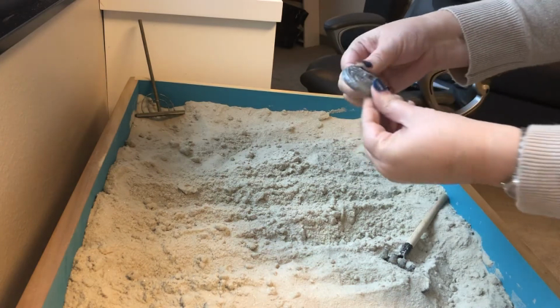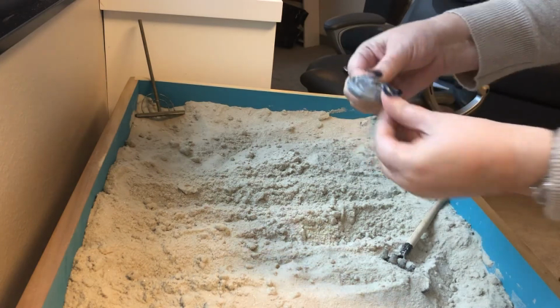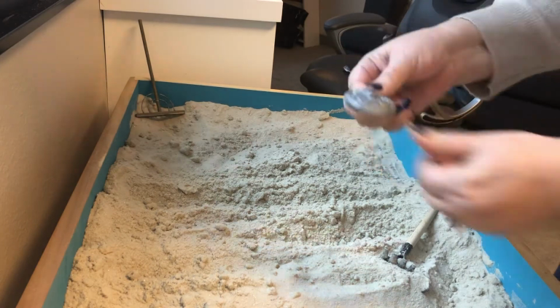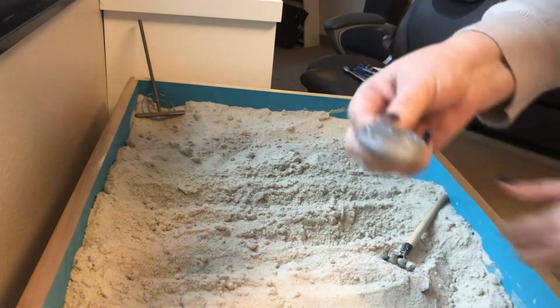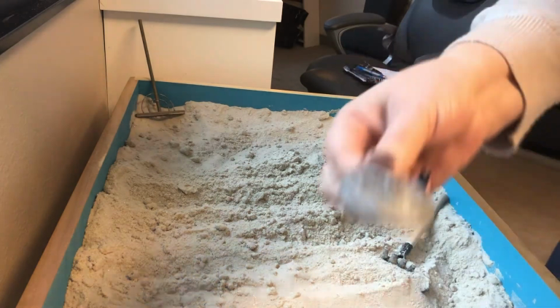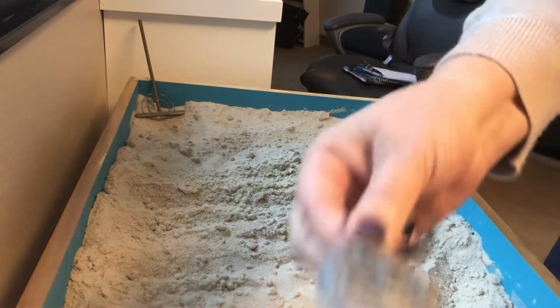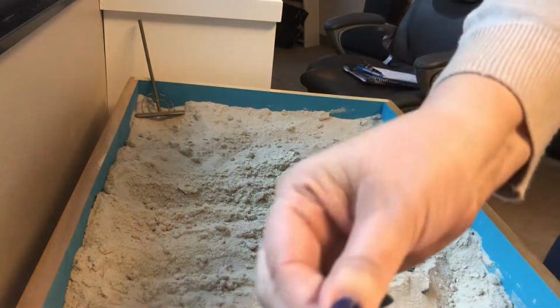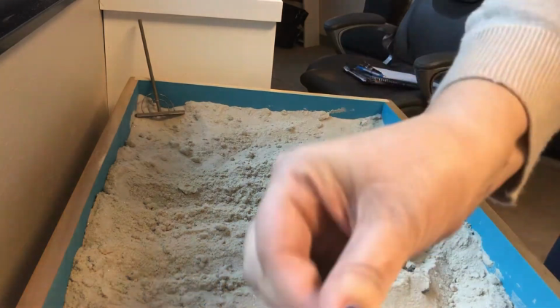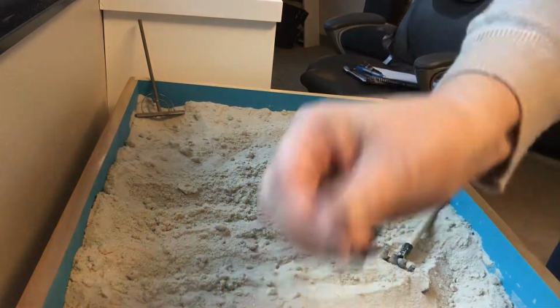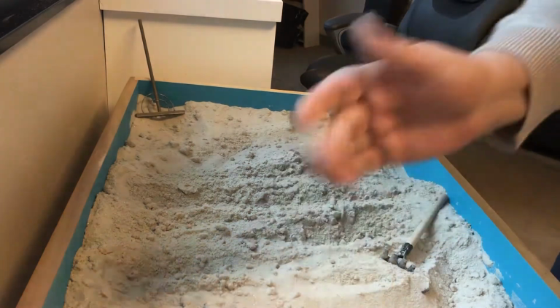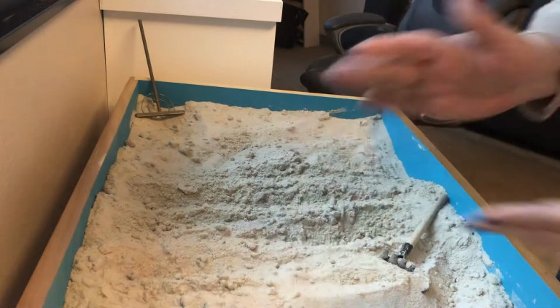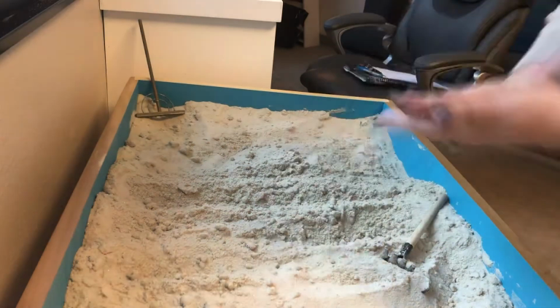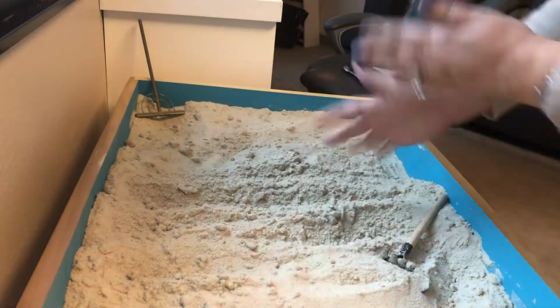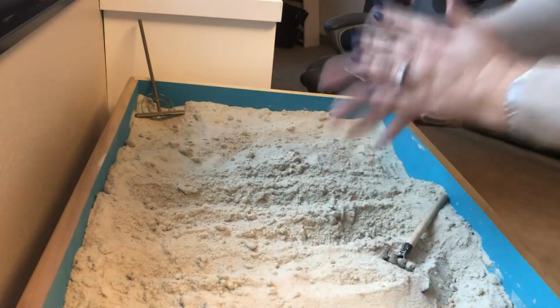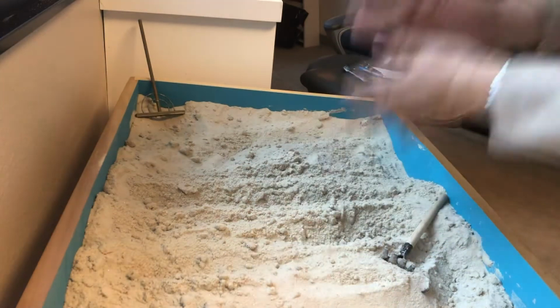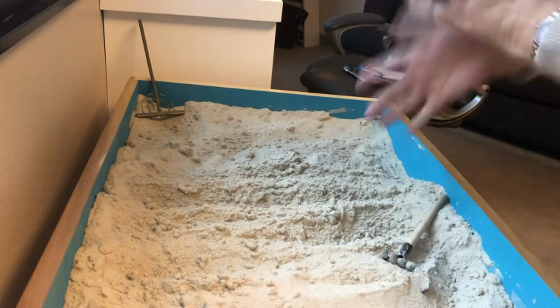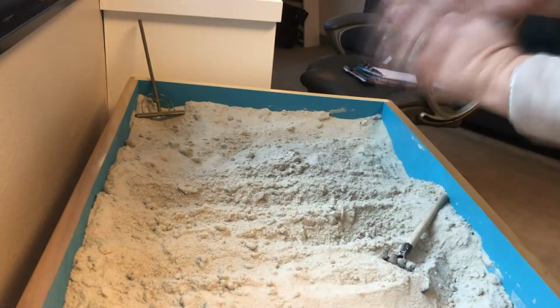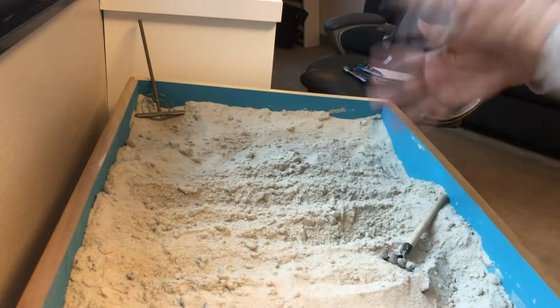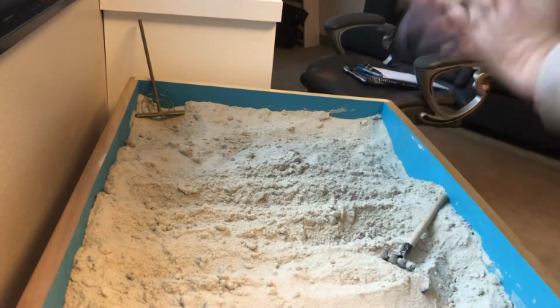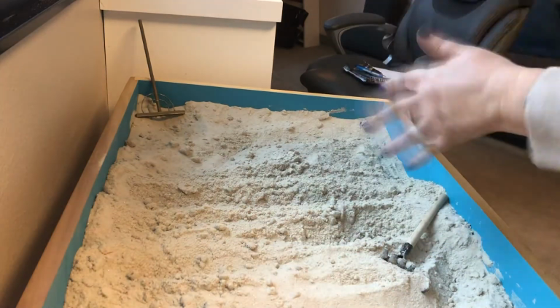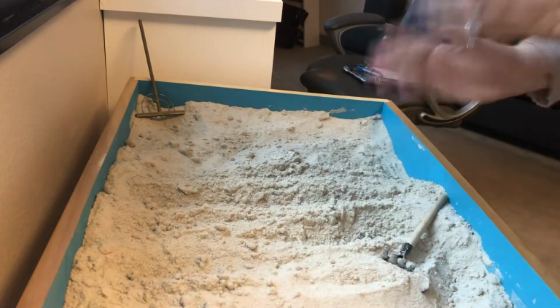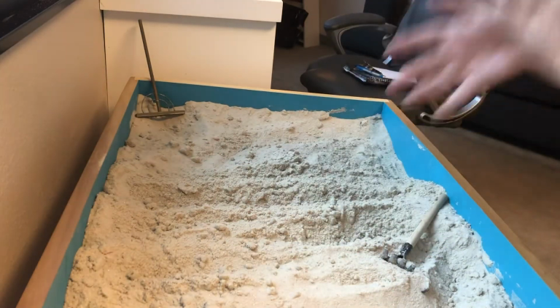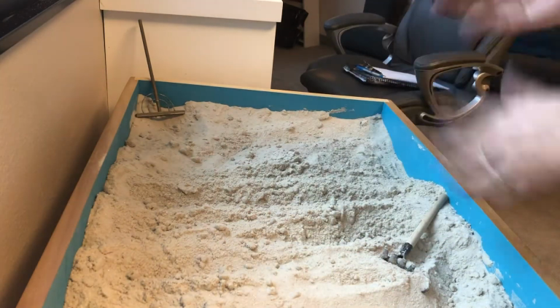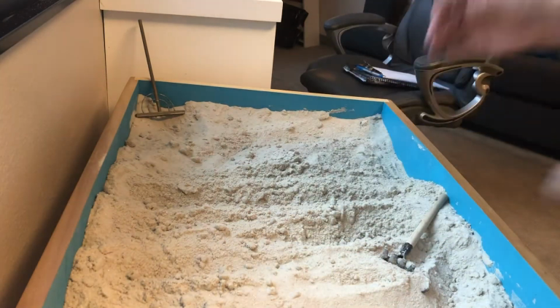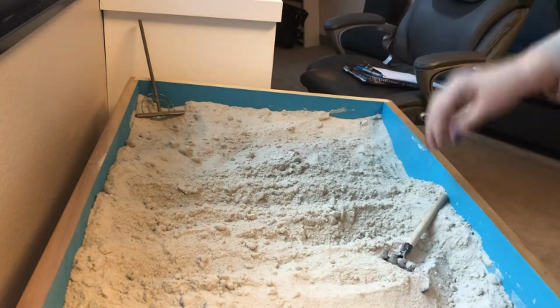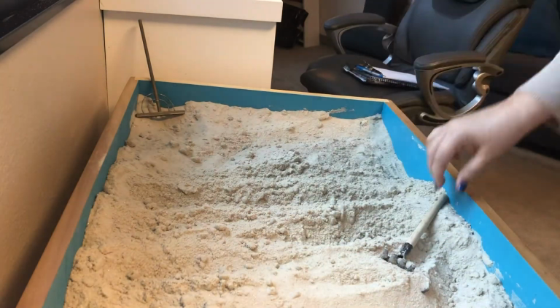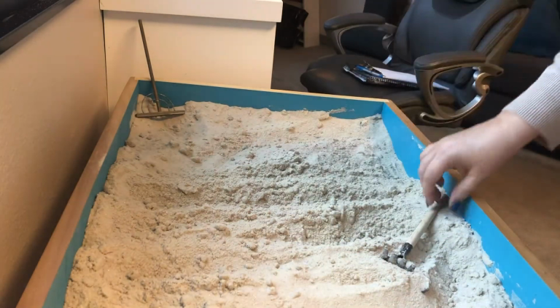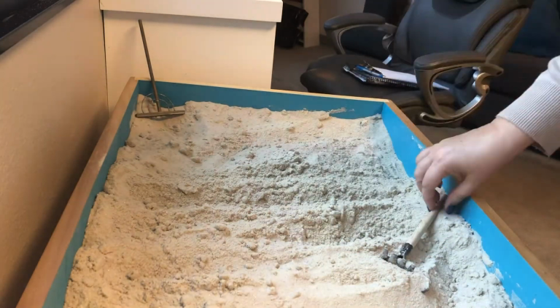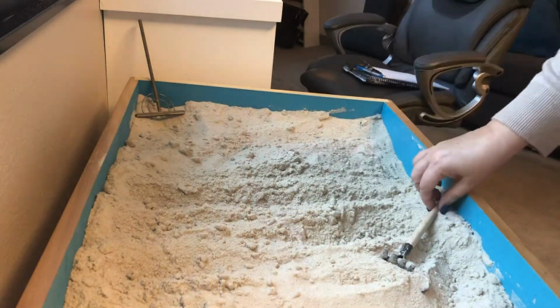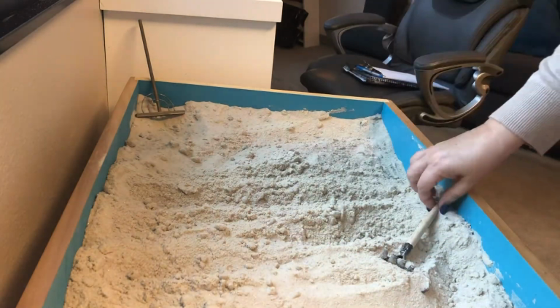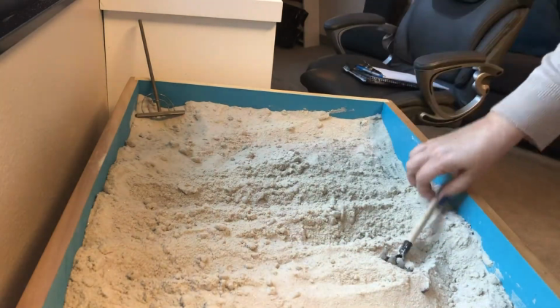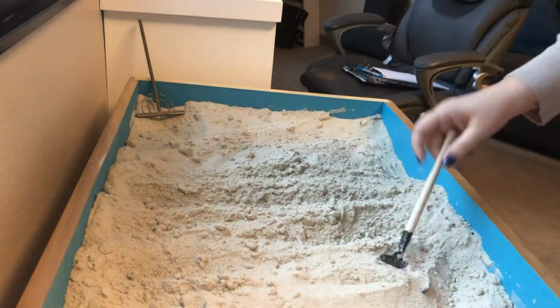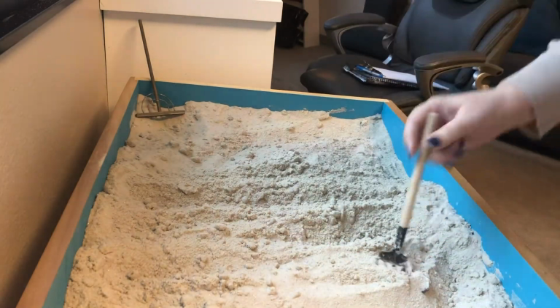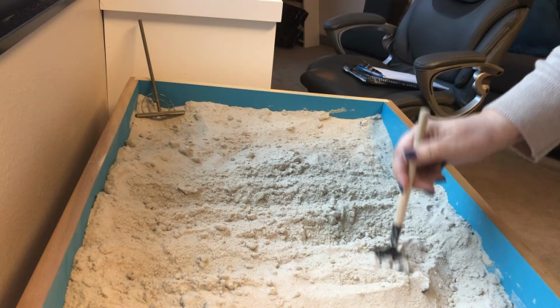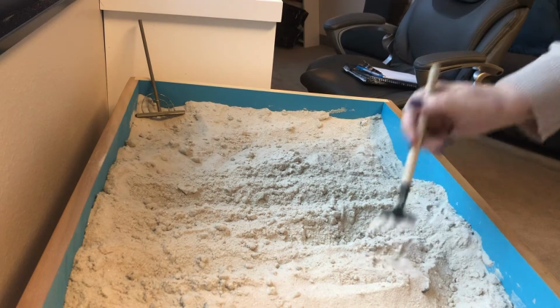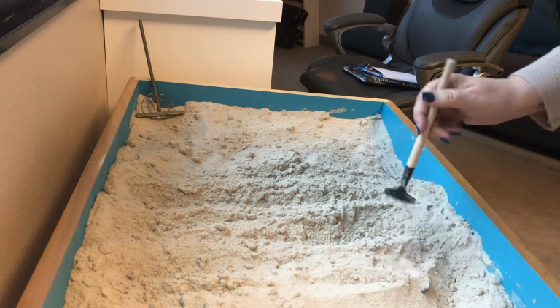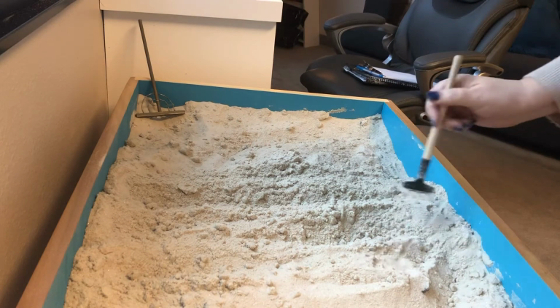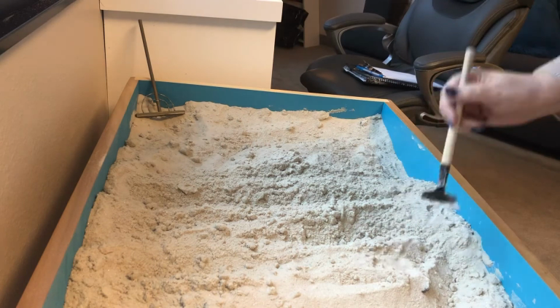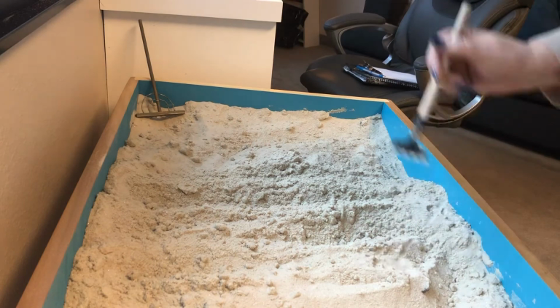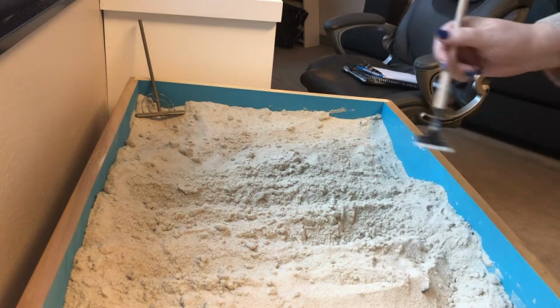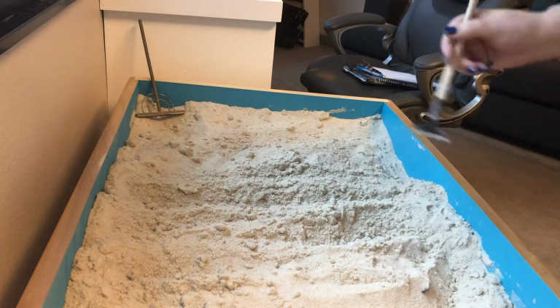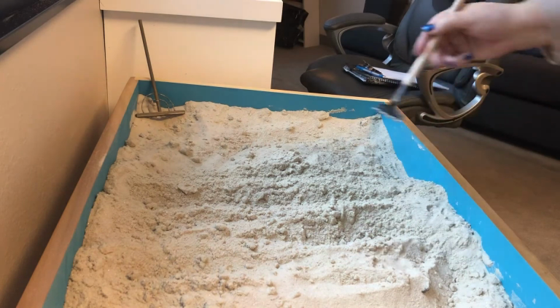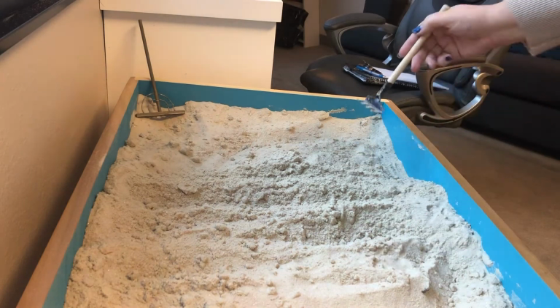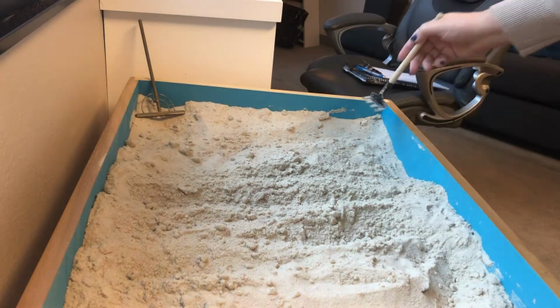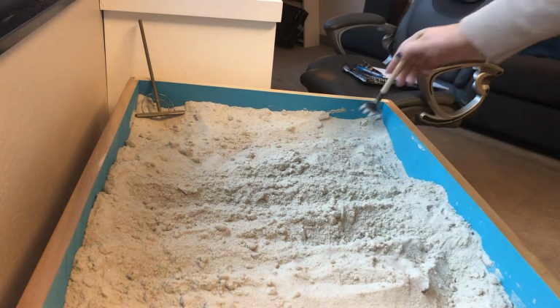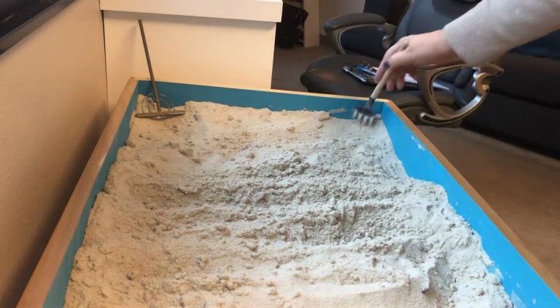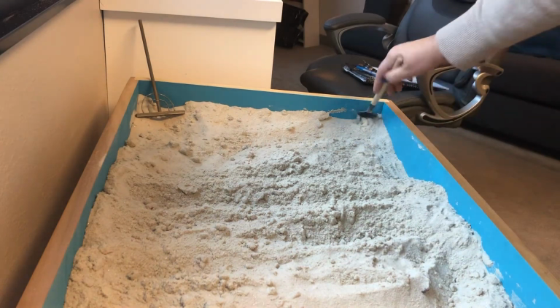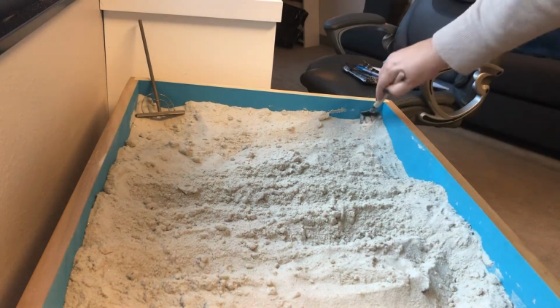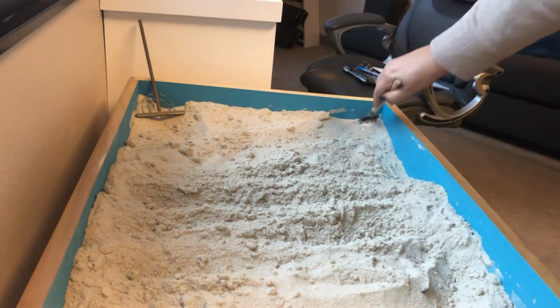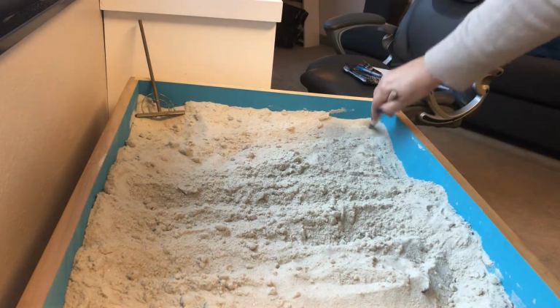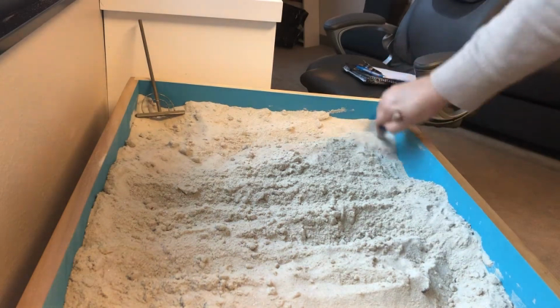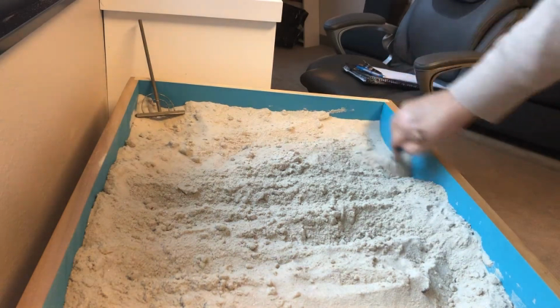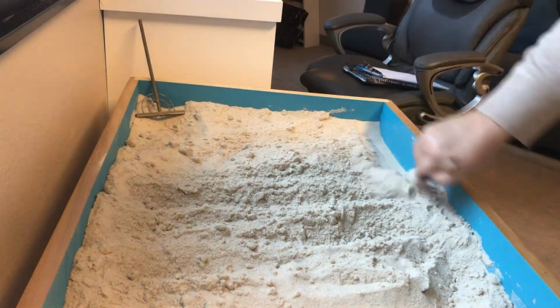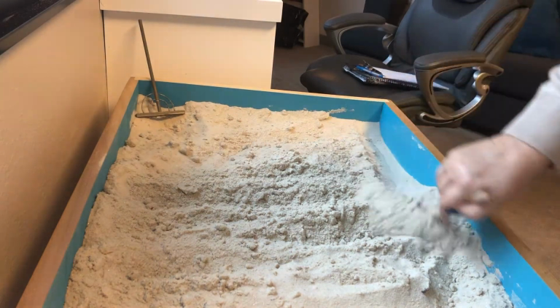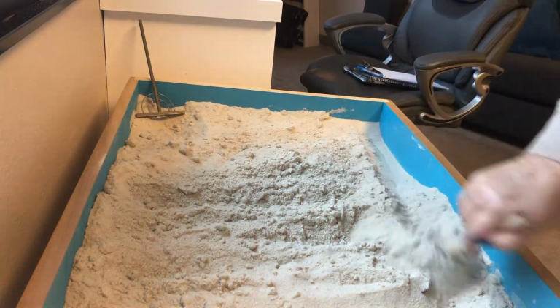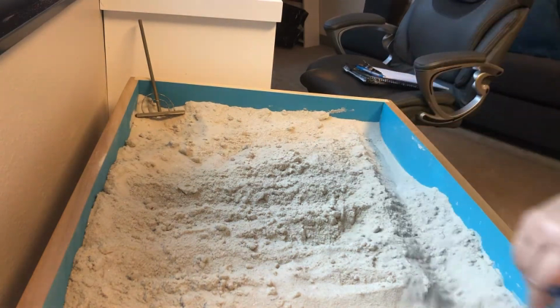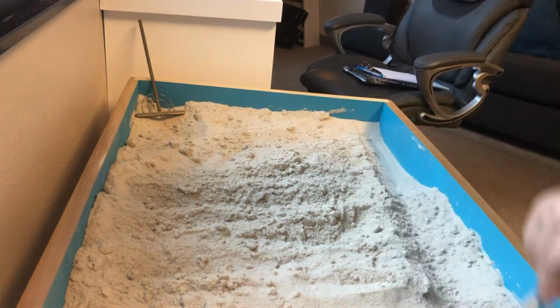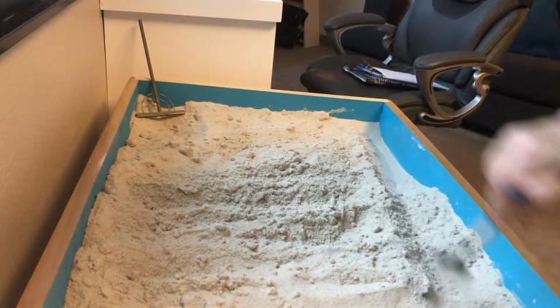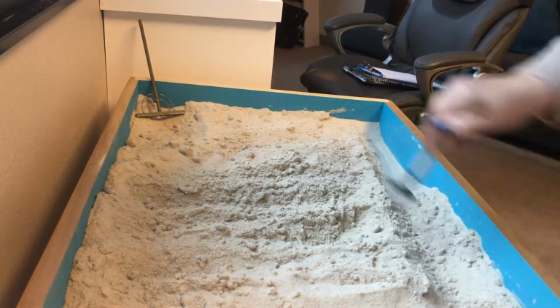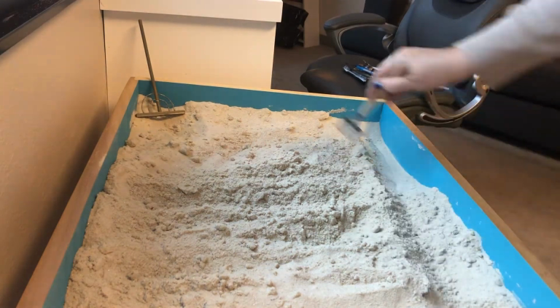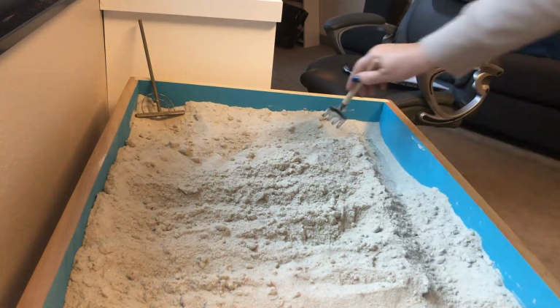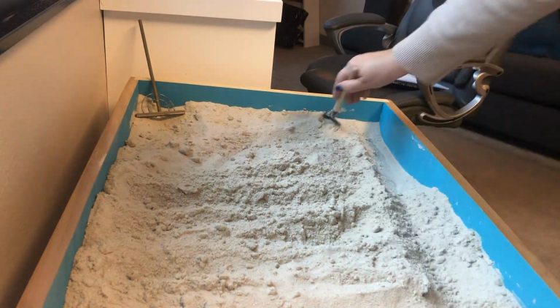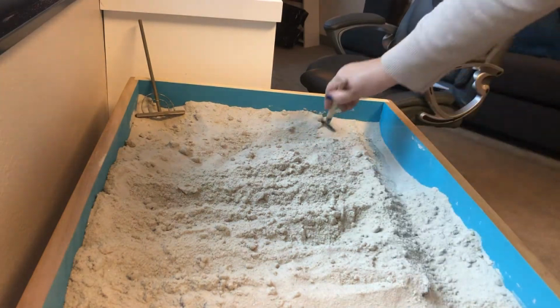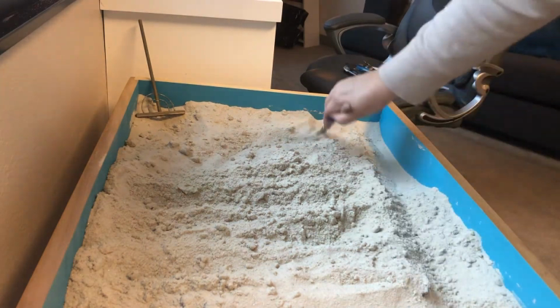What I realized is it takes about eight days for the sand to completely dry out once water has been put in it. So each day when I come in, I'll go through and scrape.